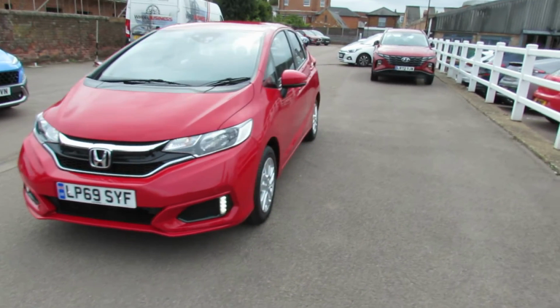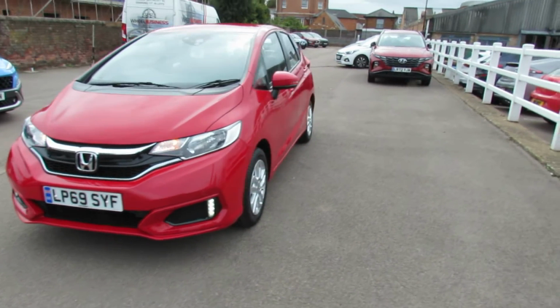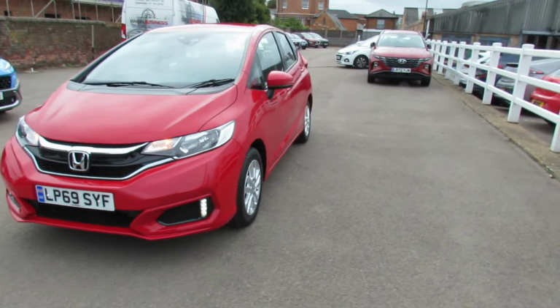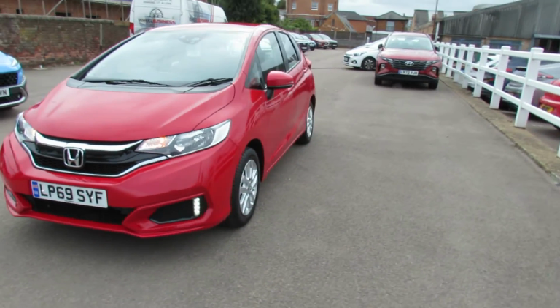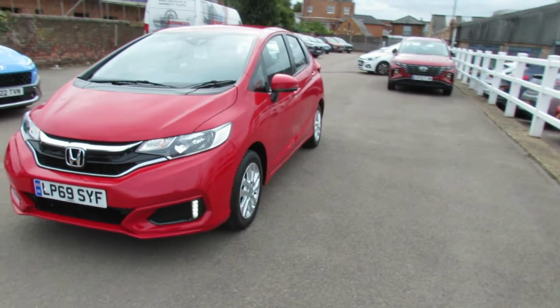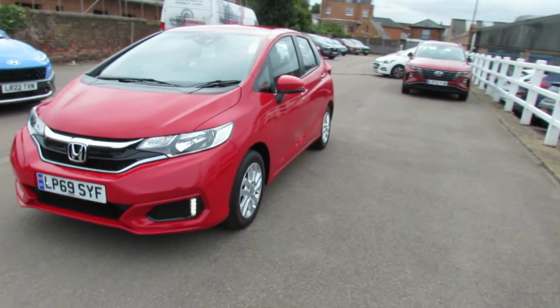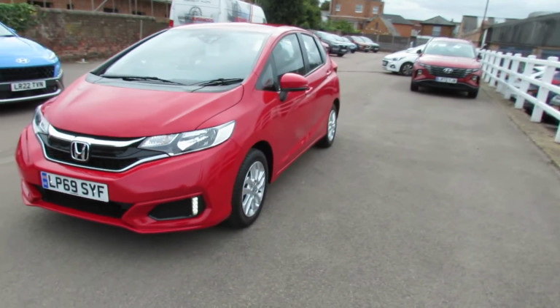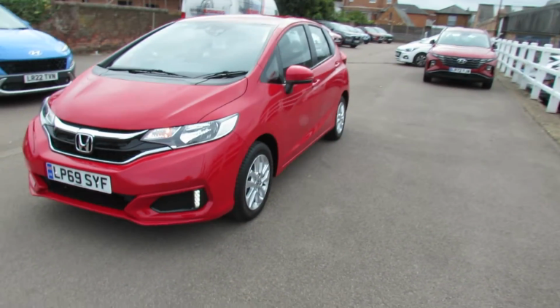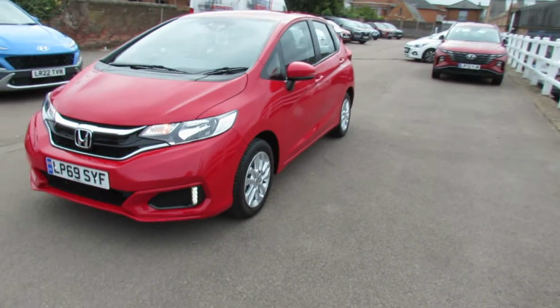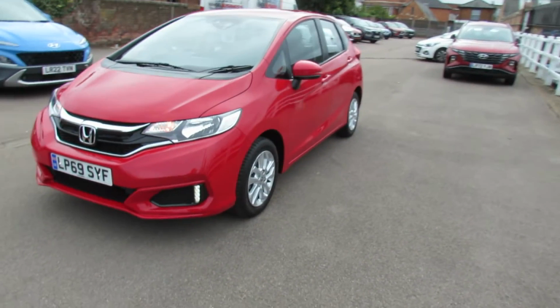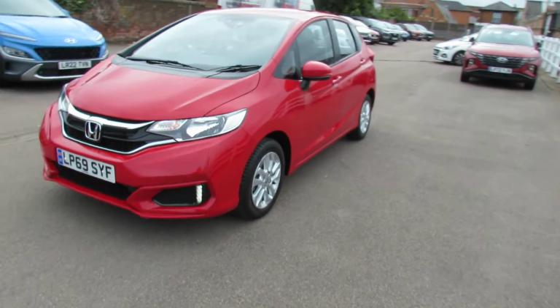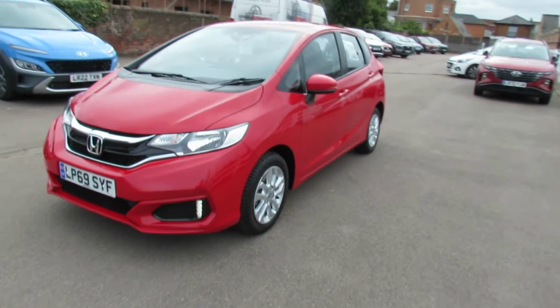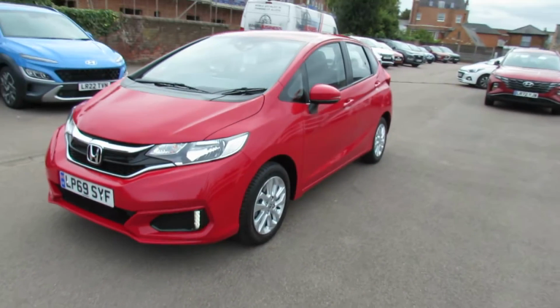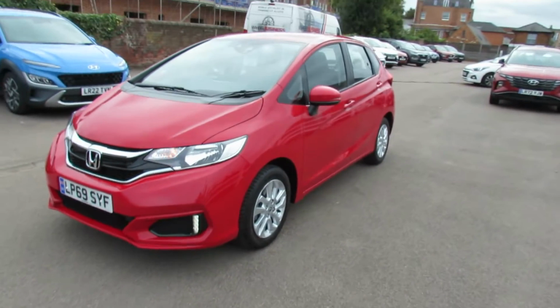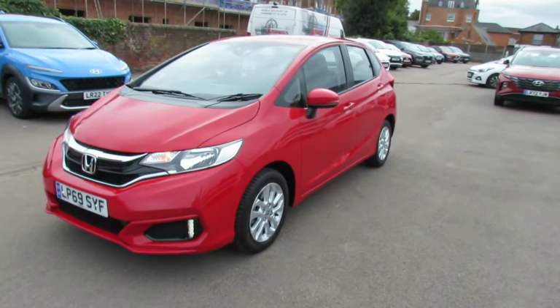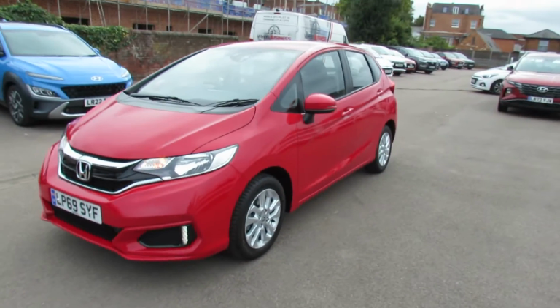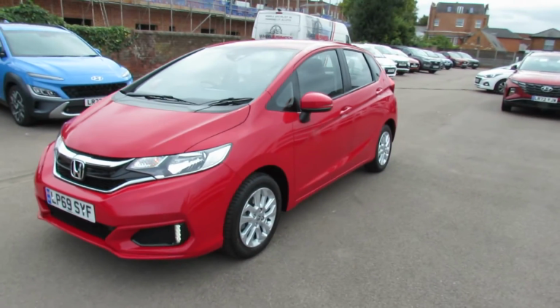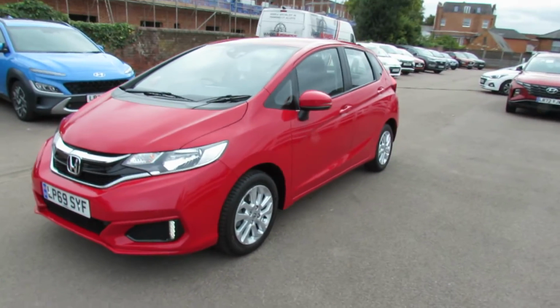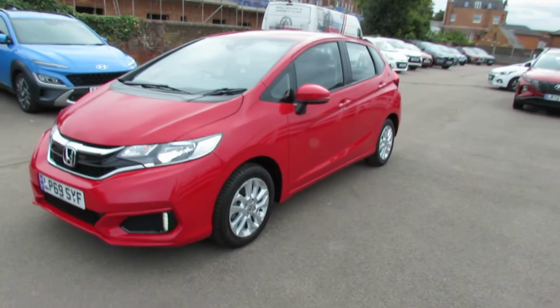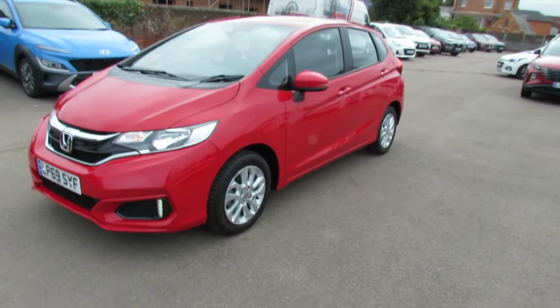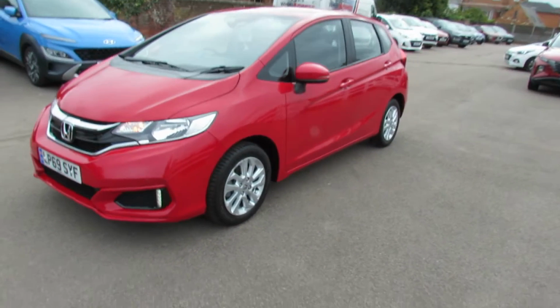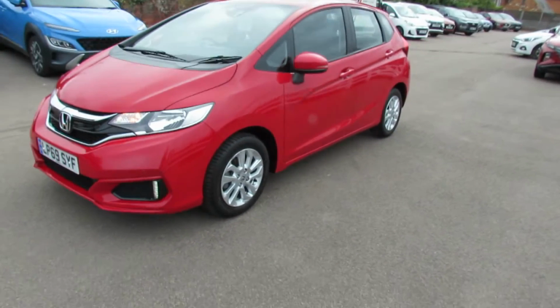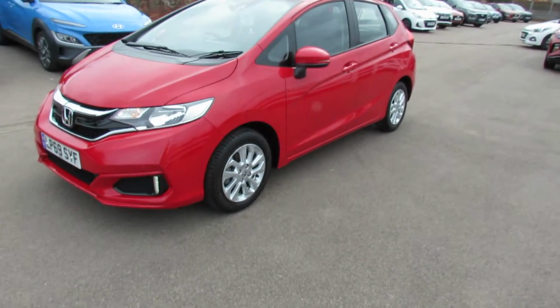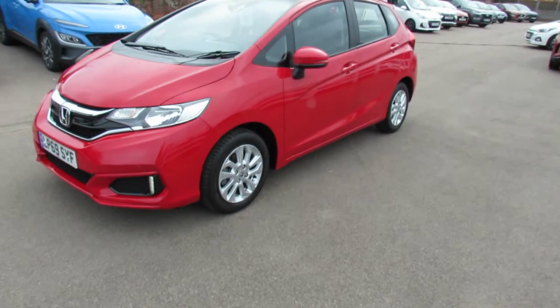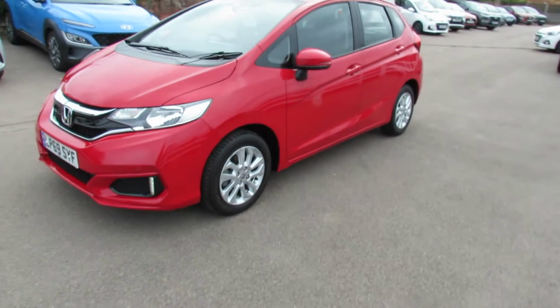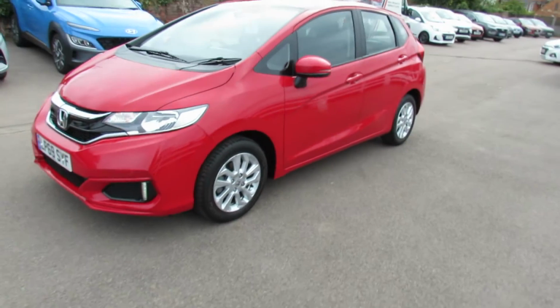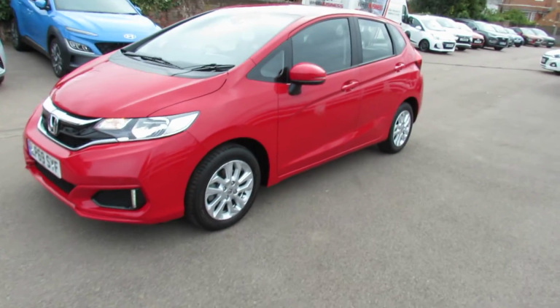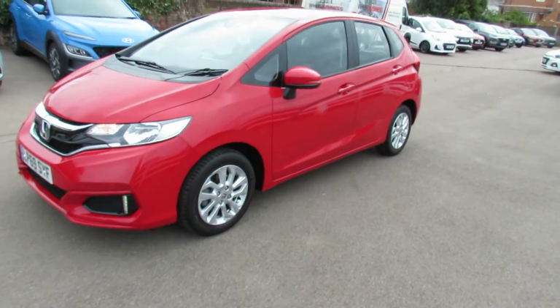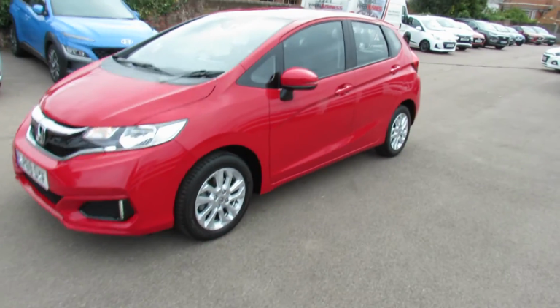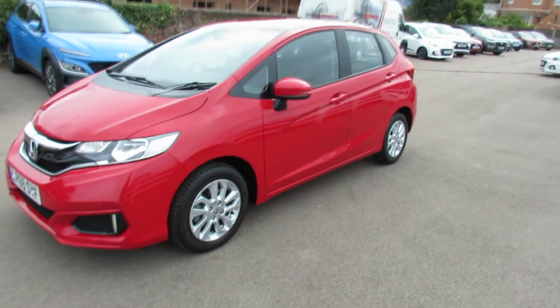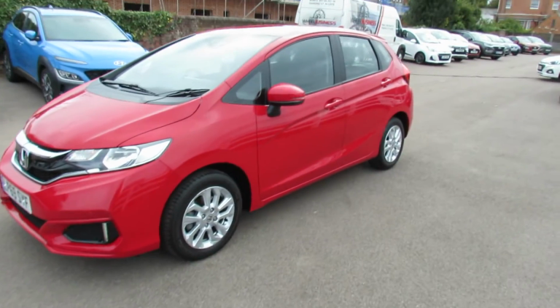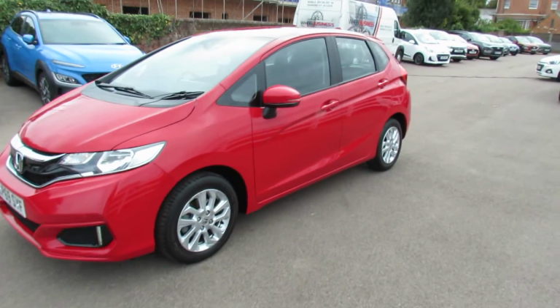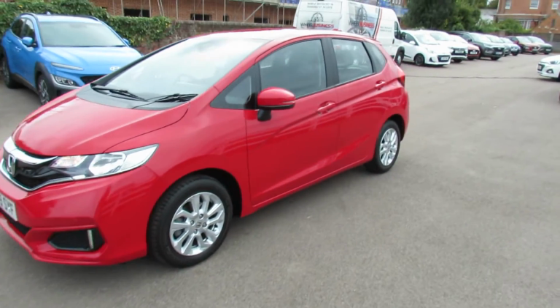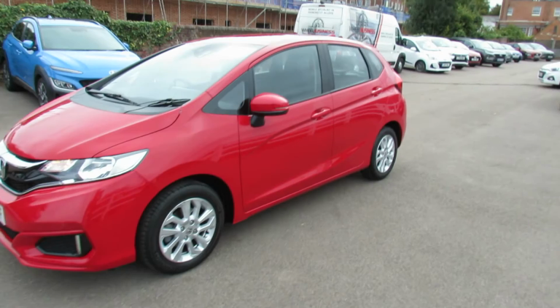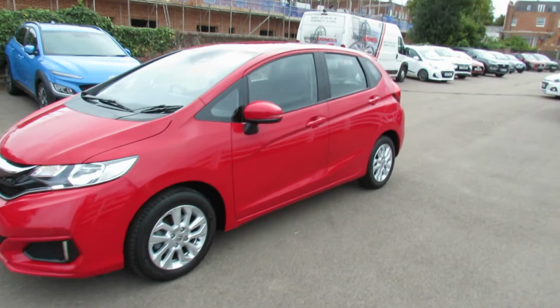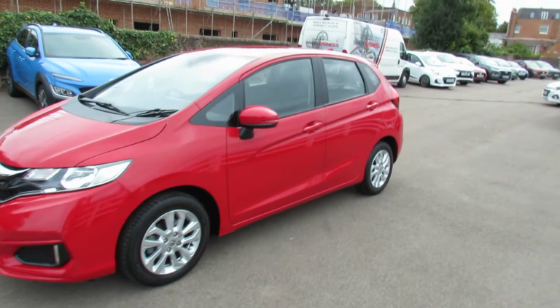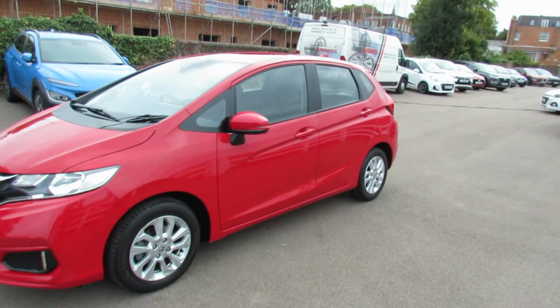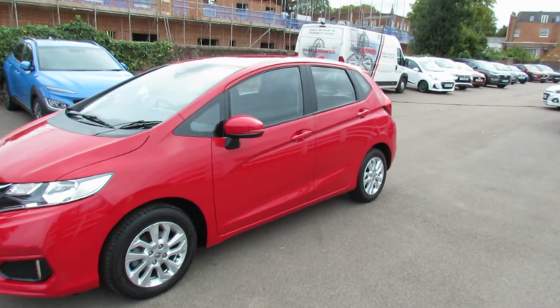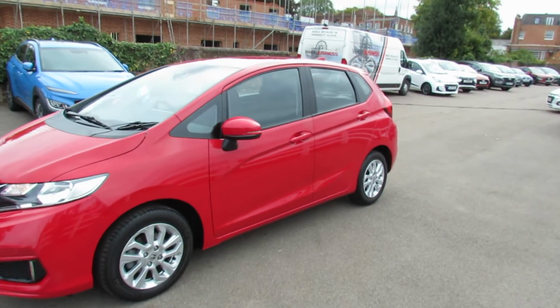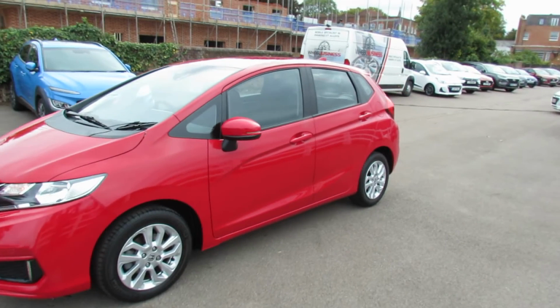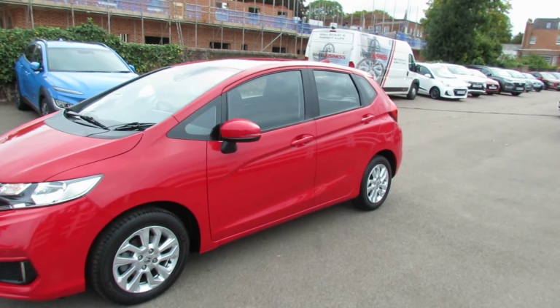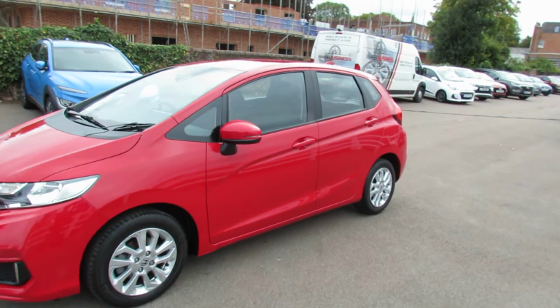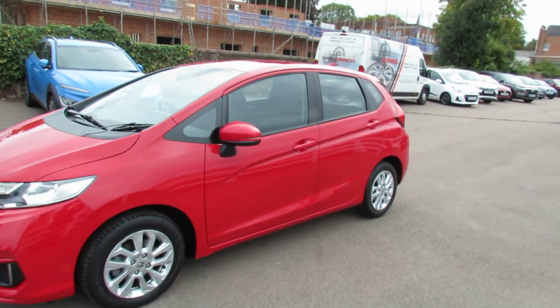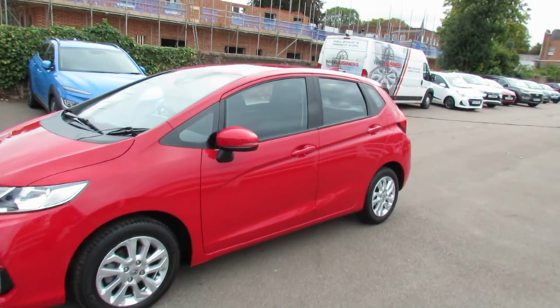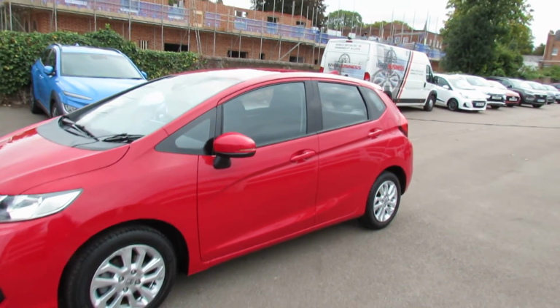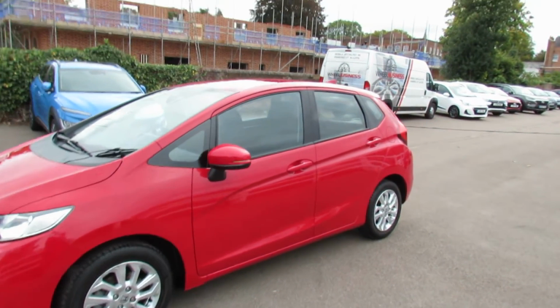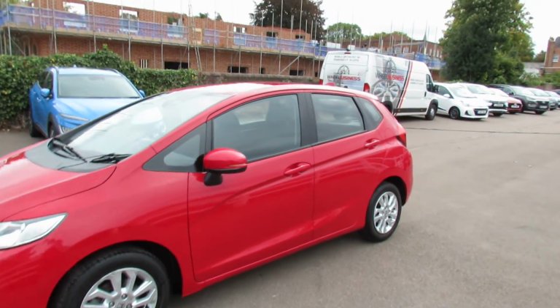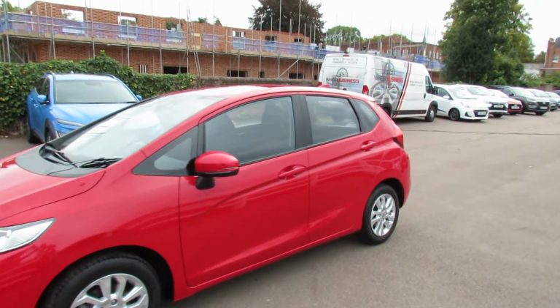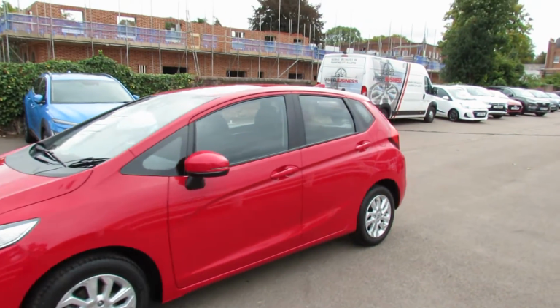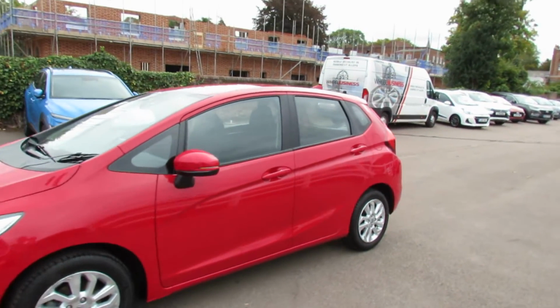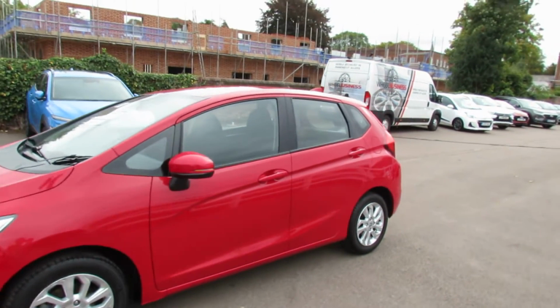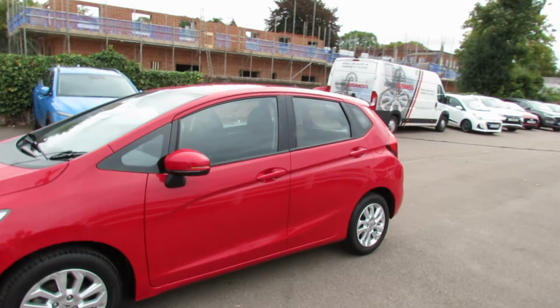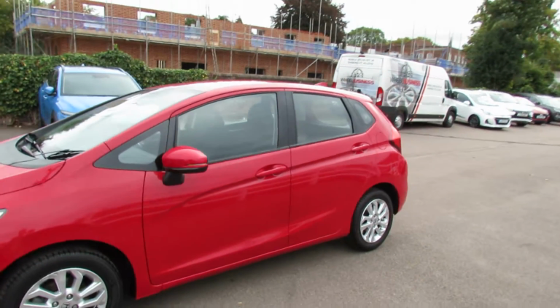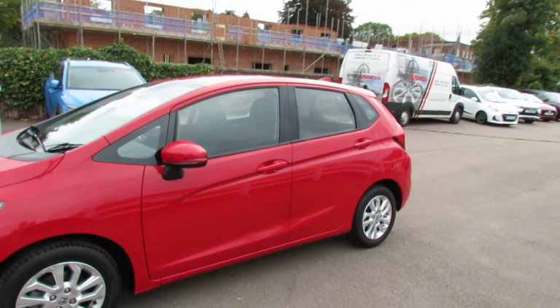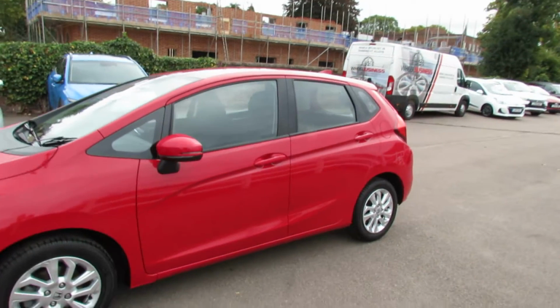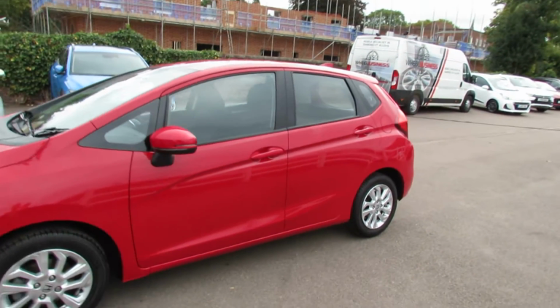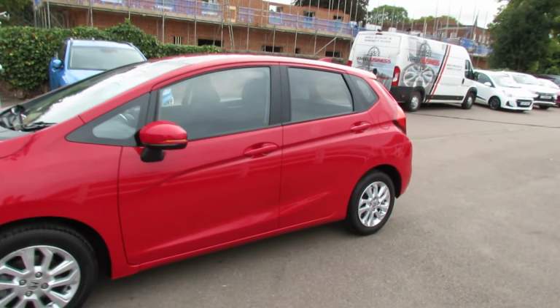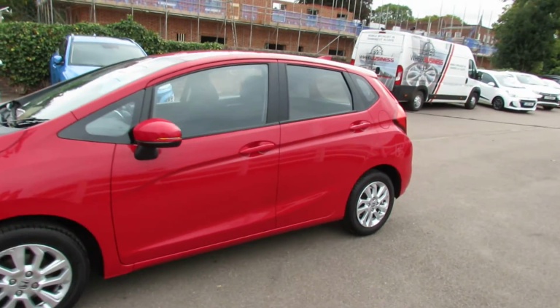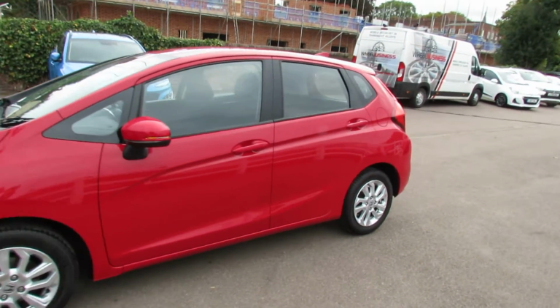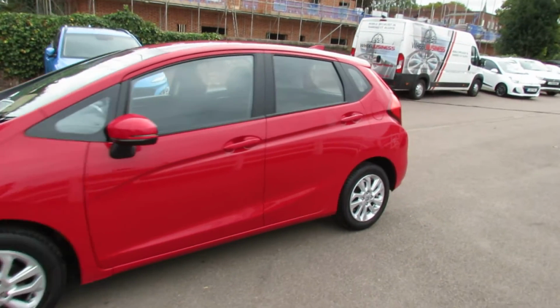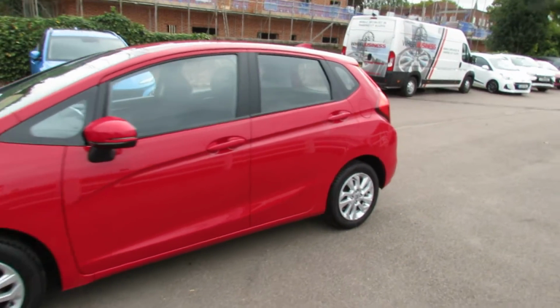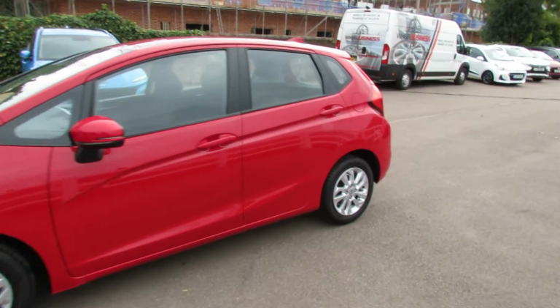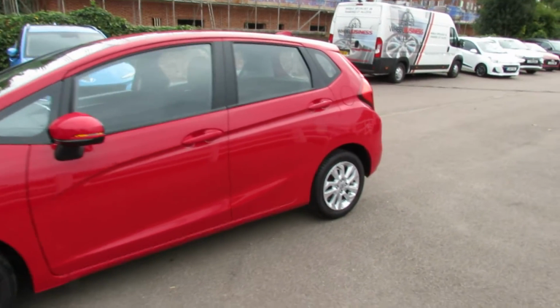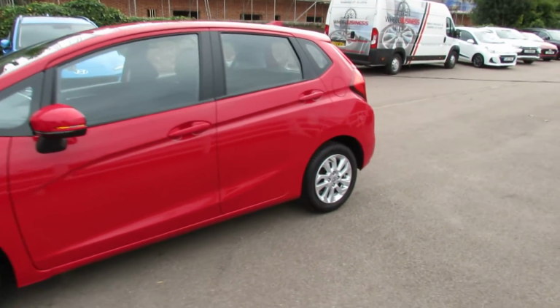As you come round to the passenger side, we've got a nice set of alloy wheels. We've got colour-coded door mirrors with integrated indicators.